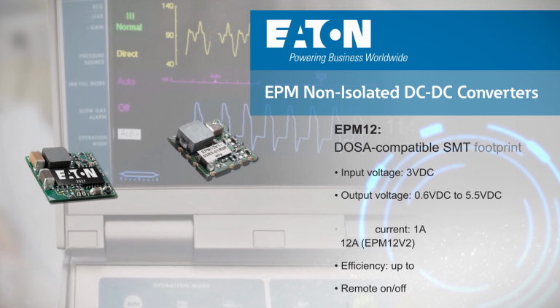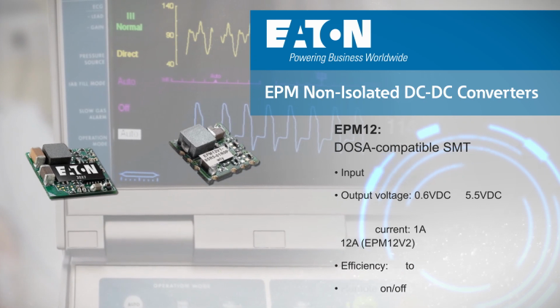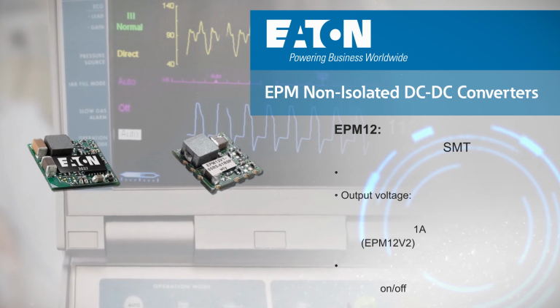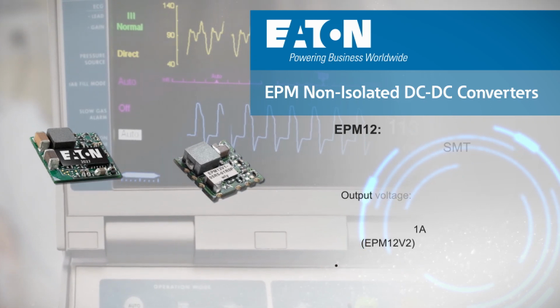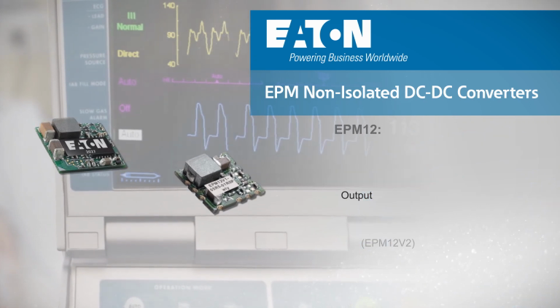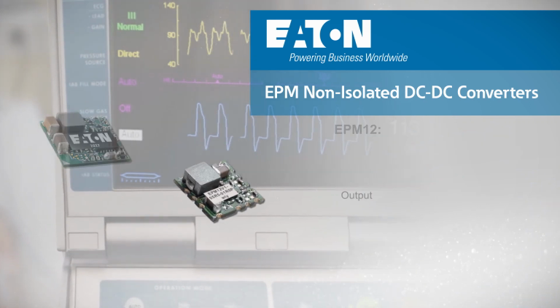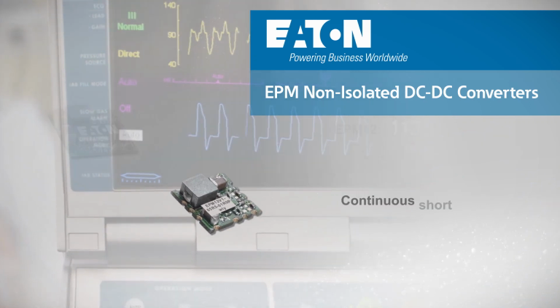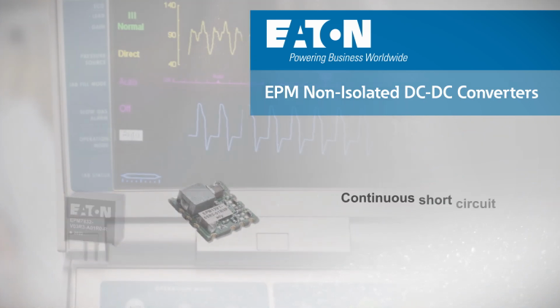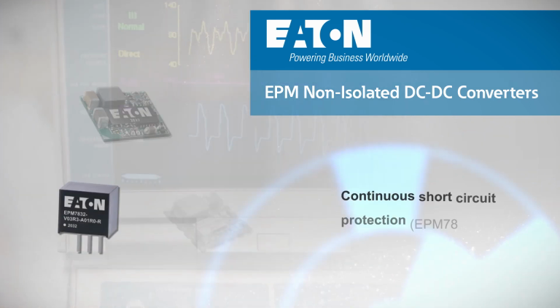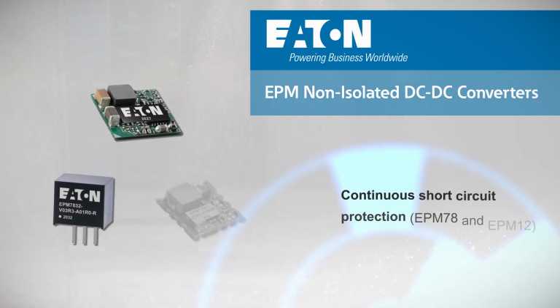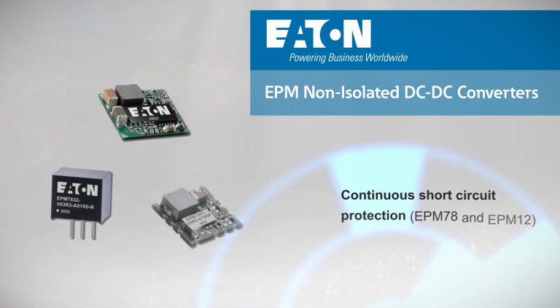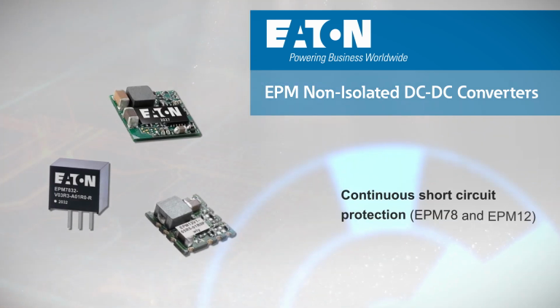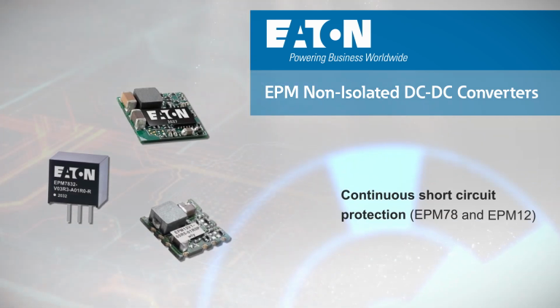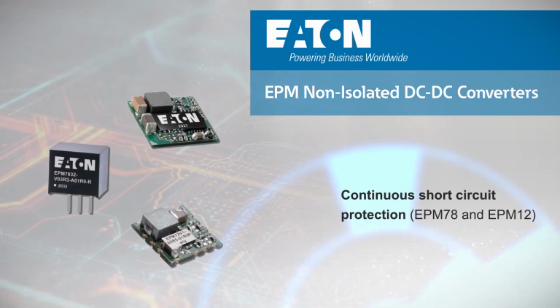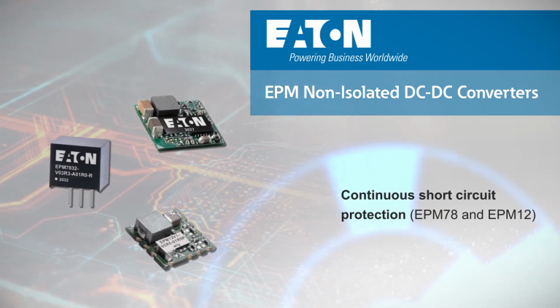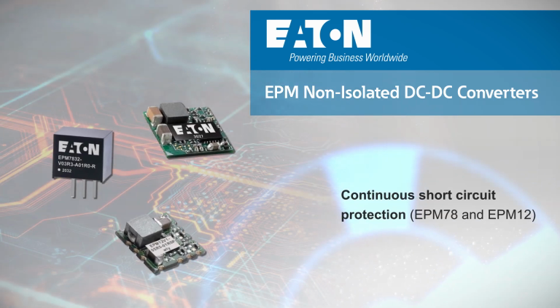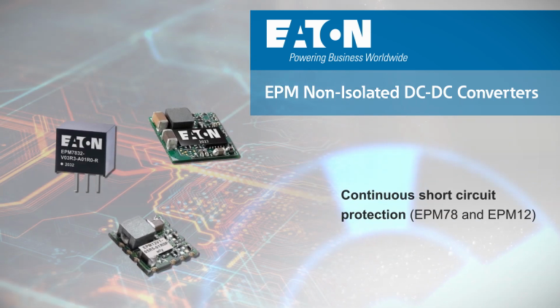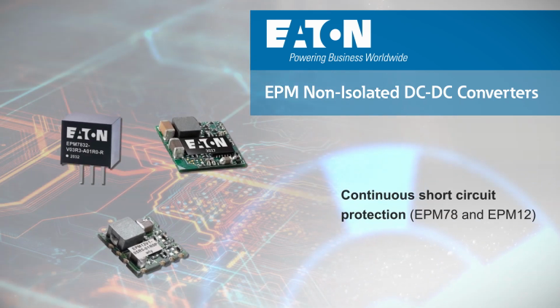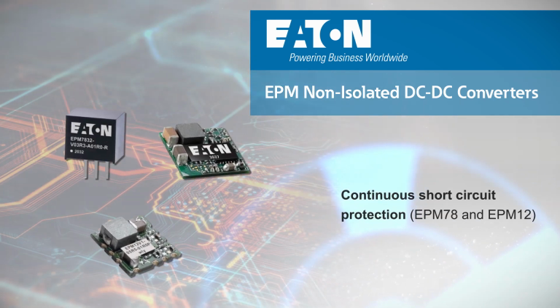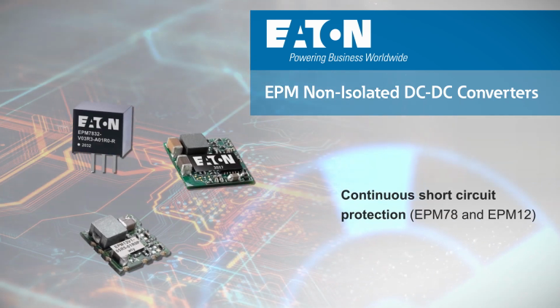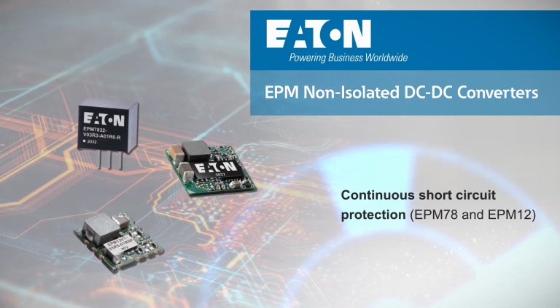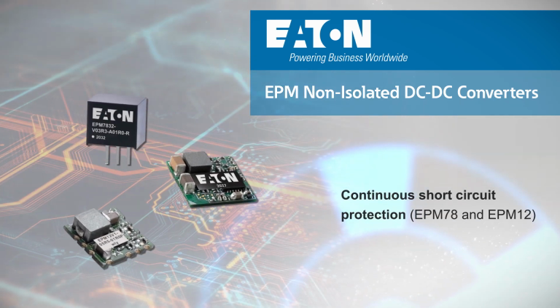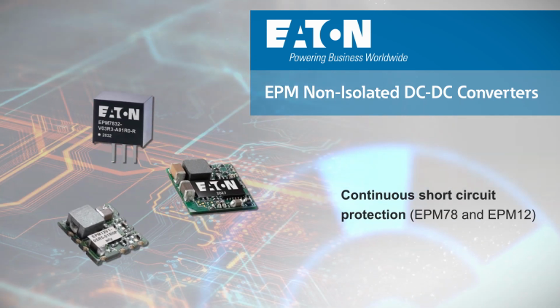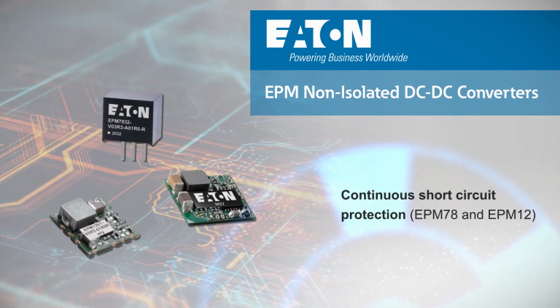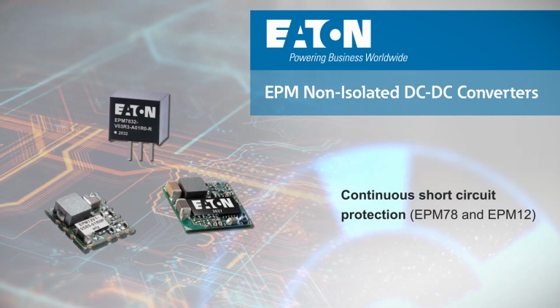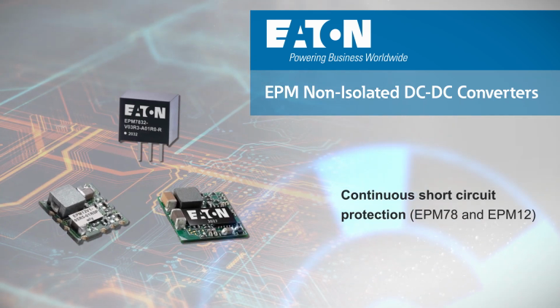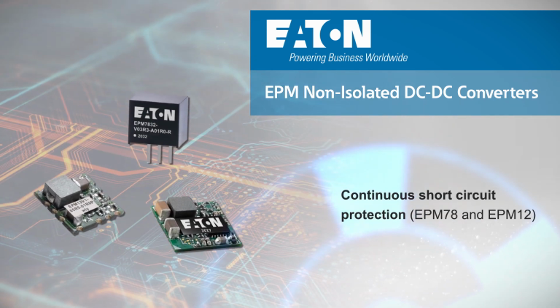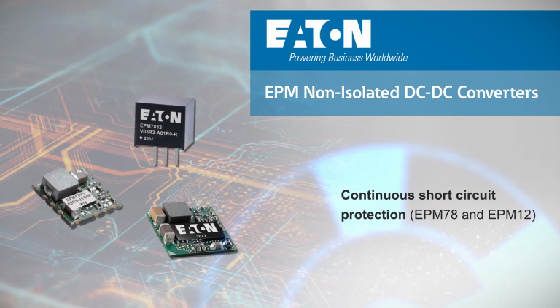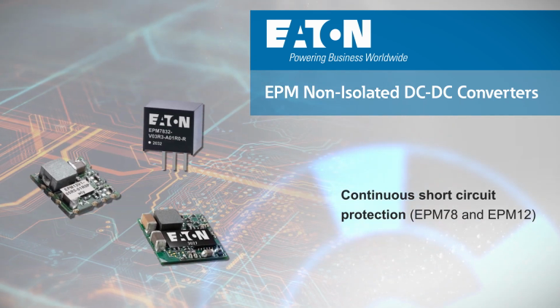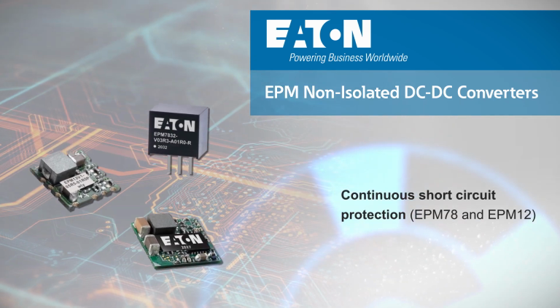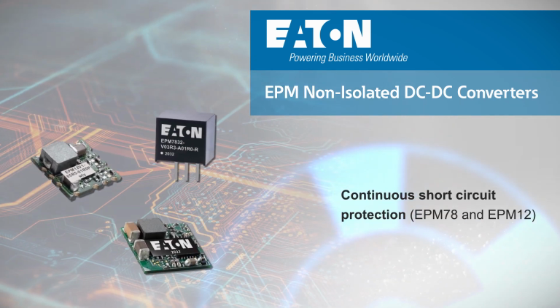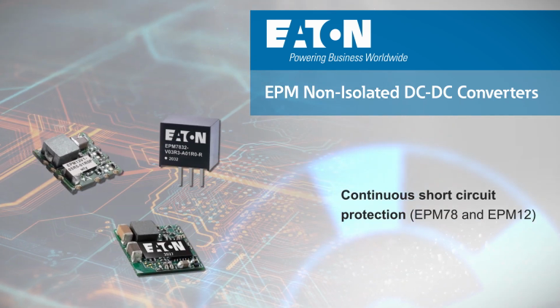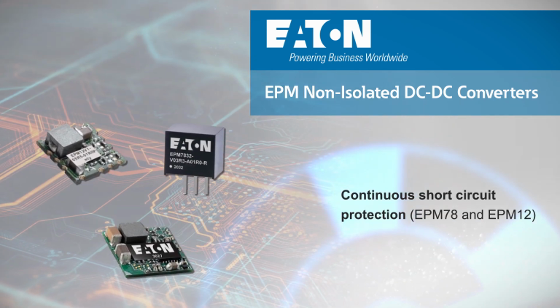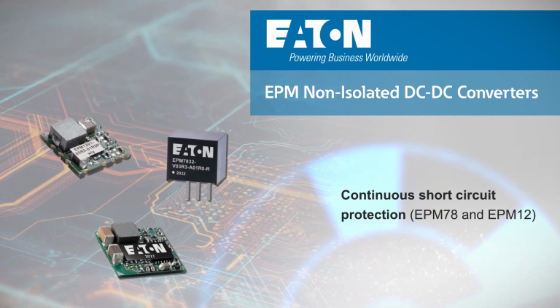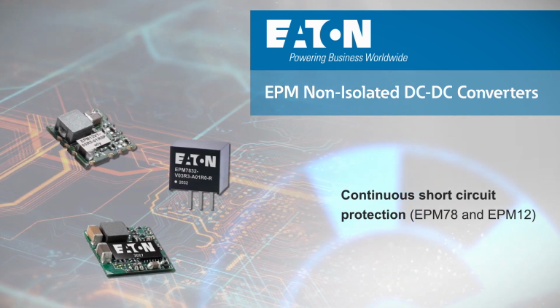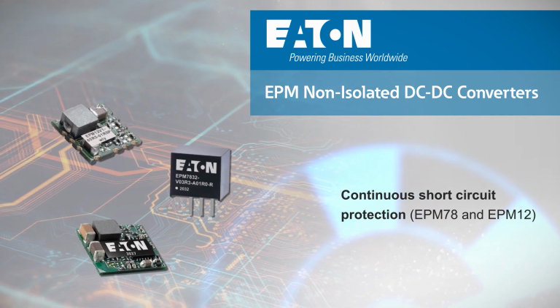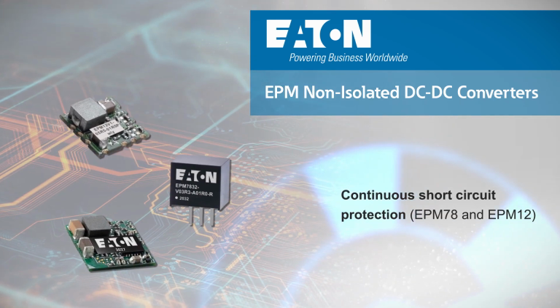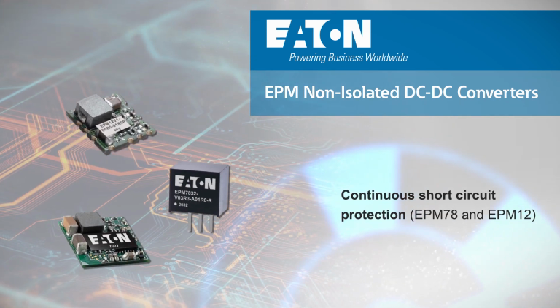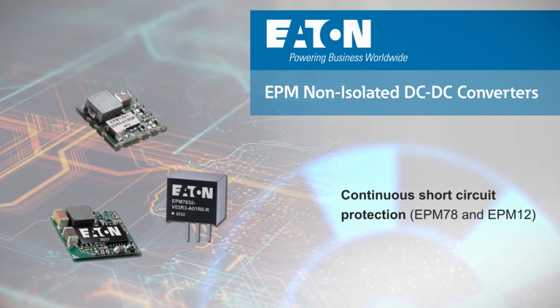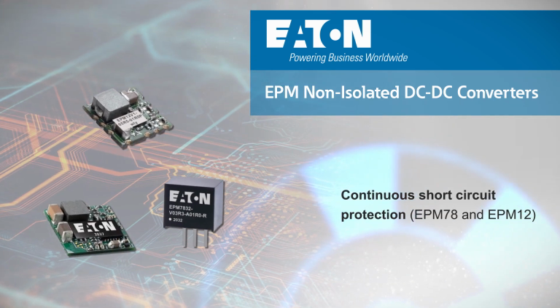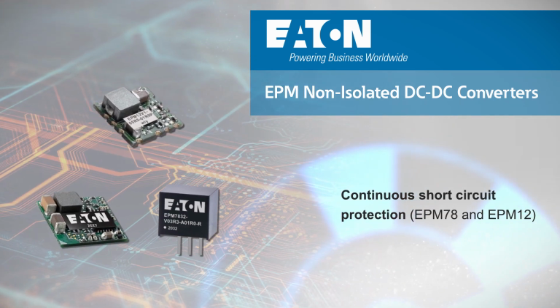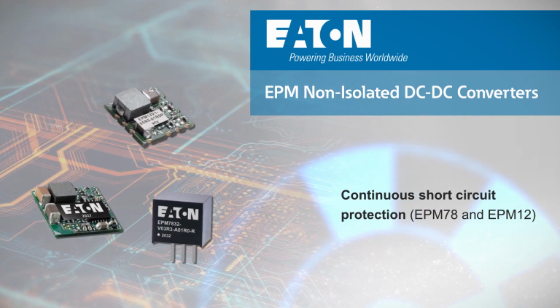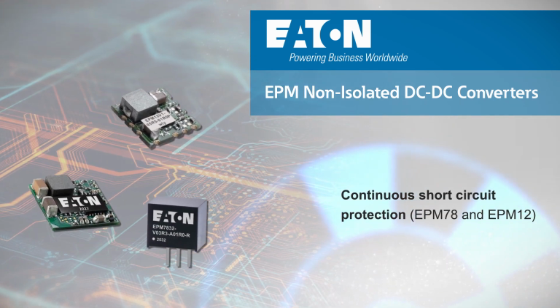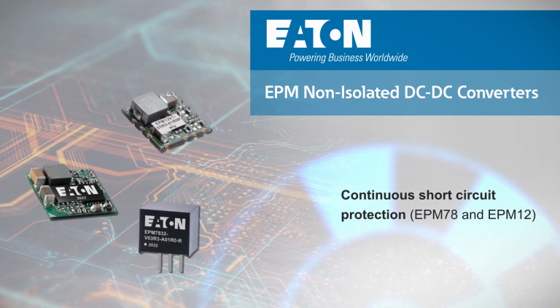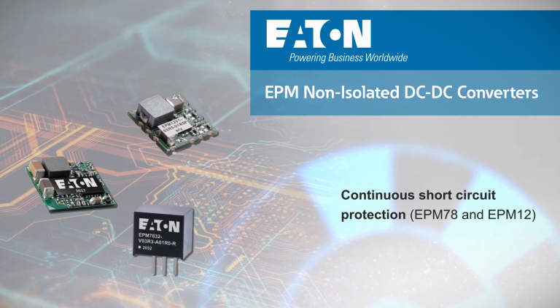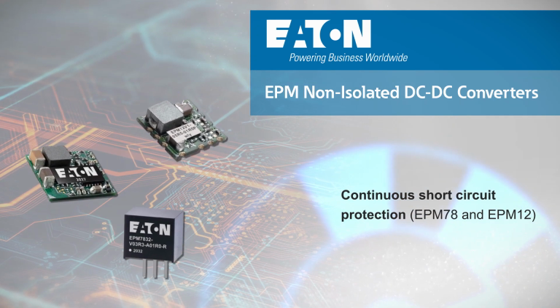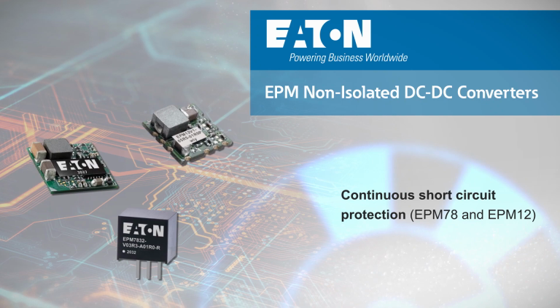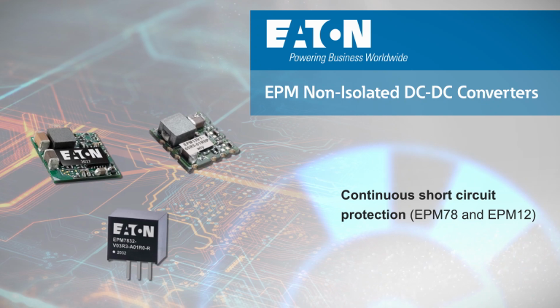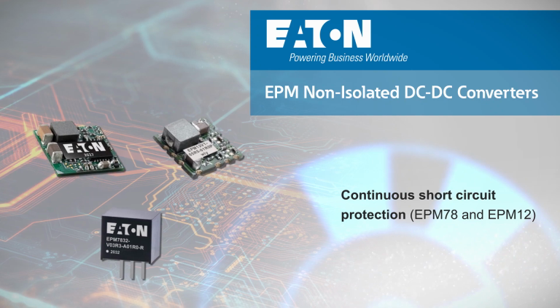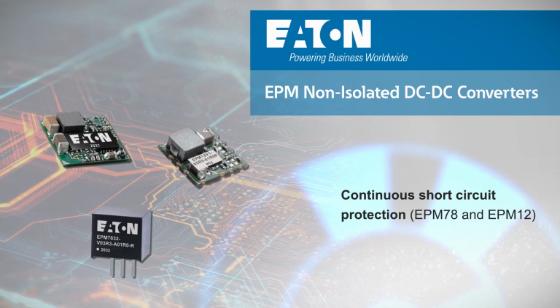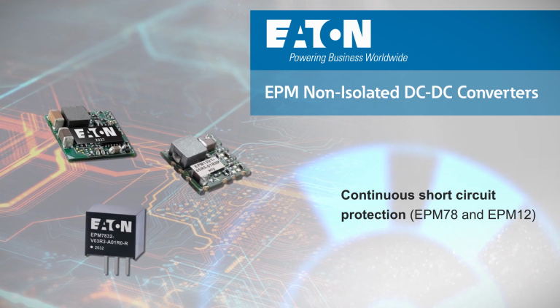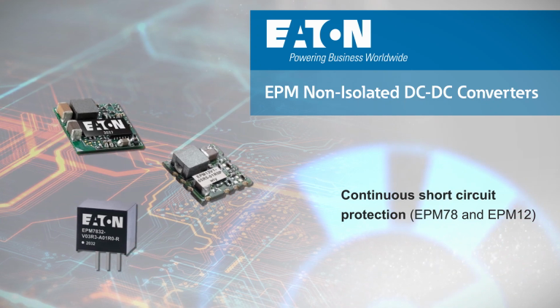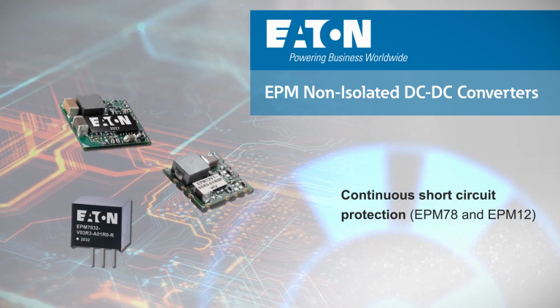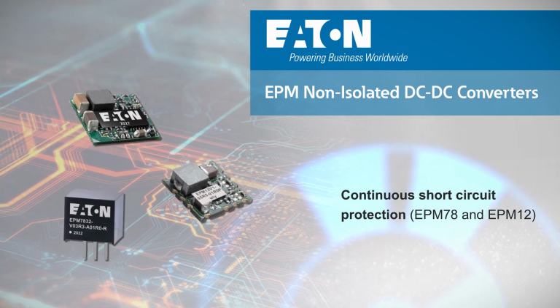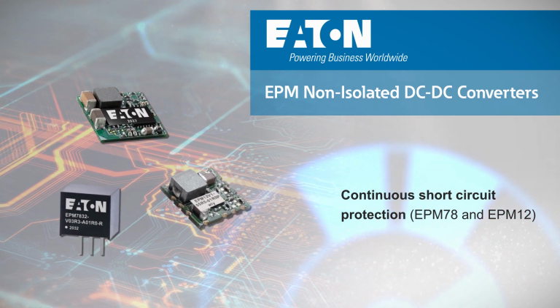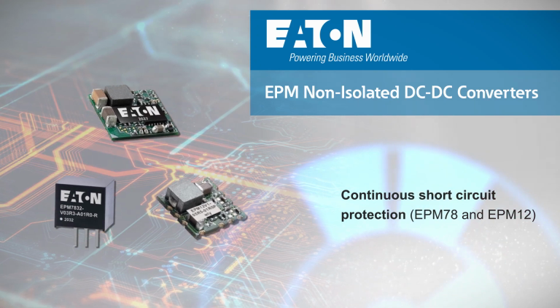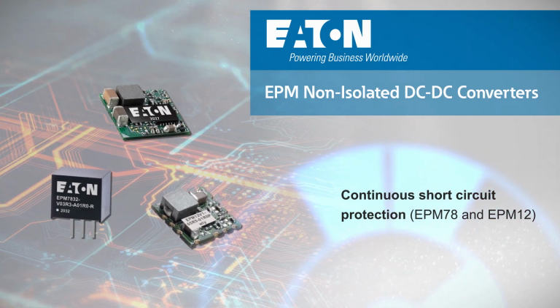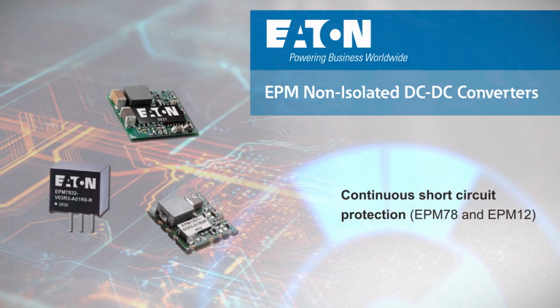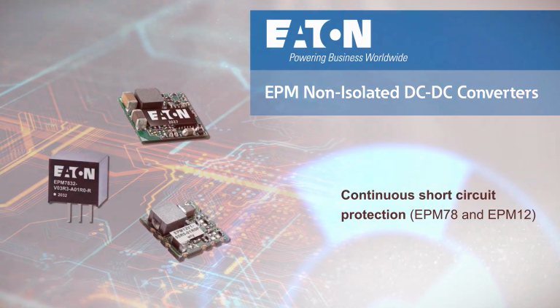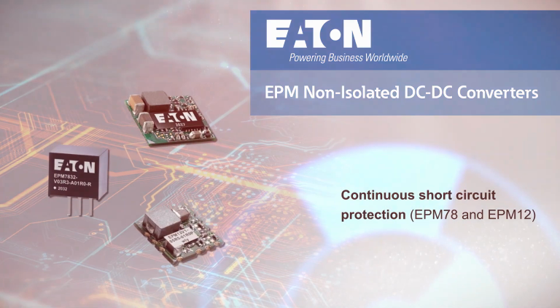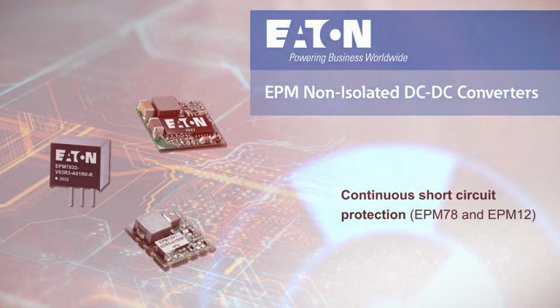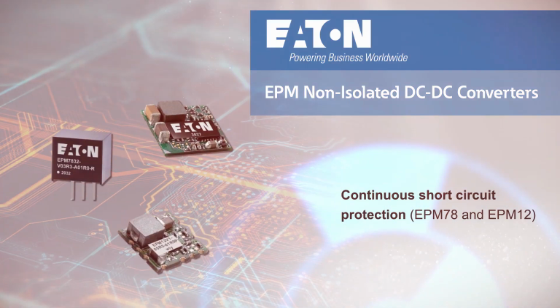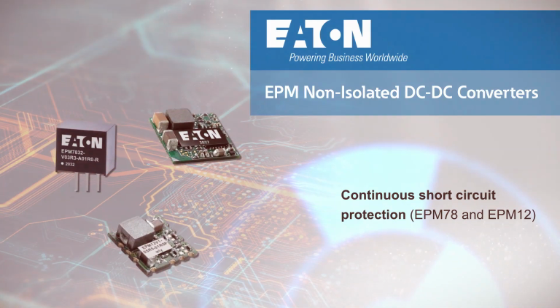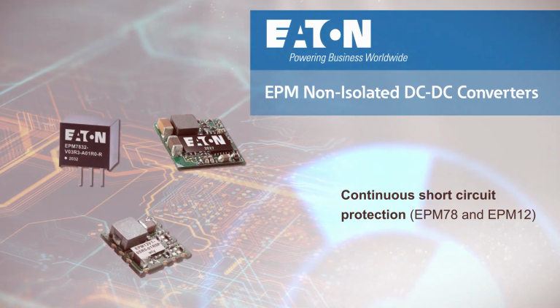The EPM12 also offers remote on-off control, and all EPM converters have integrated short circuit protection.